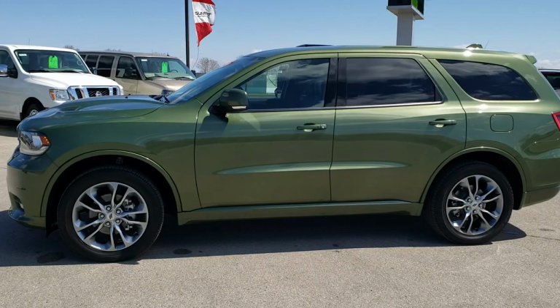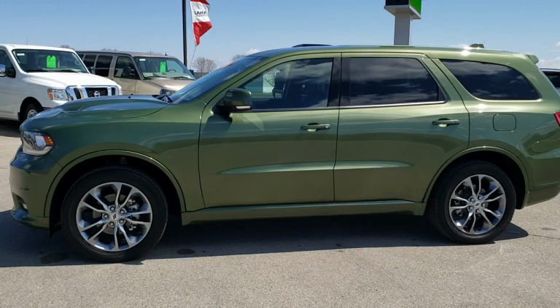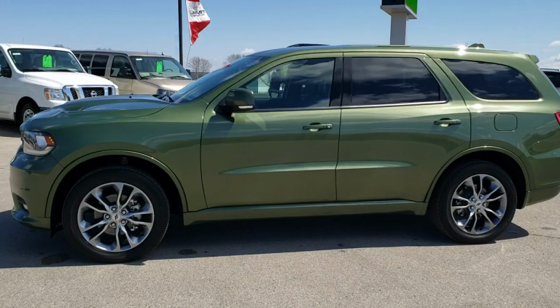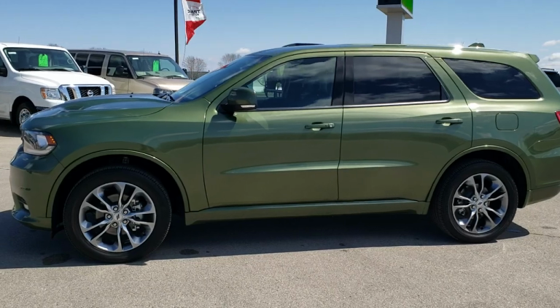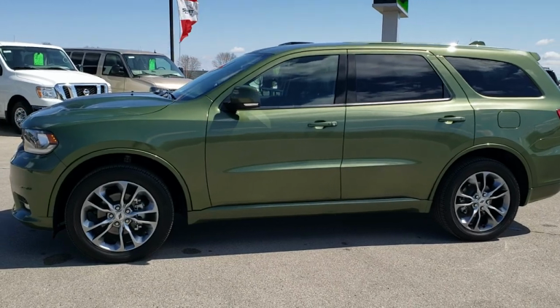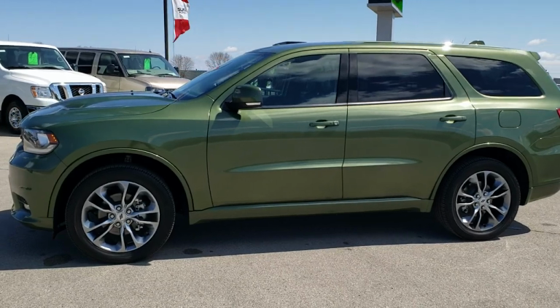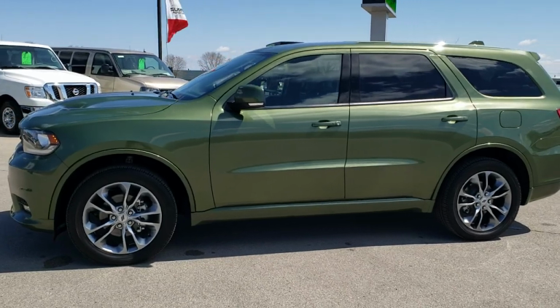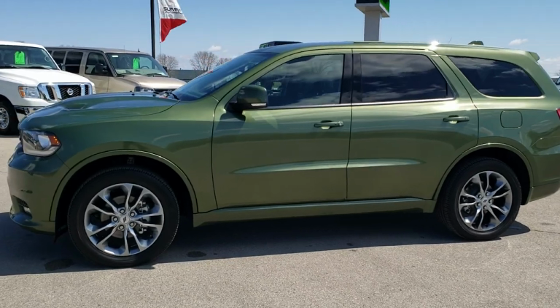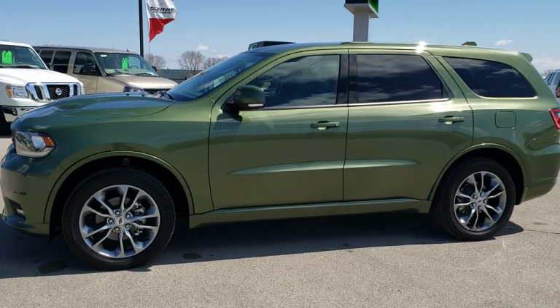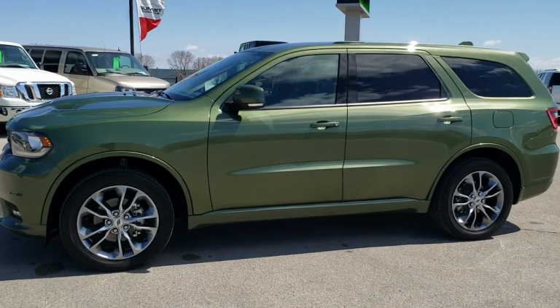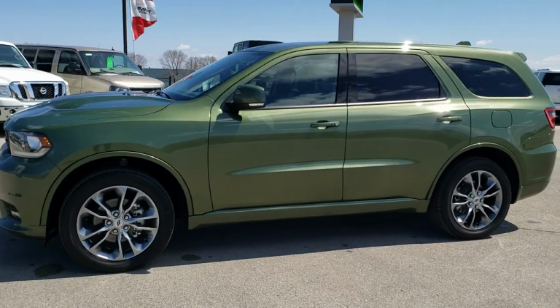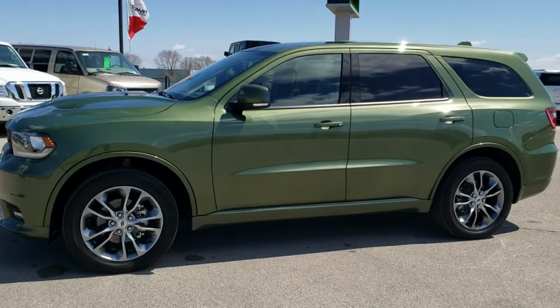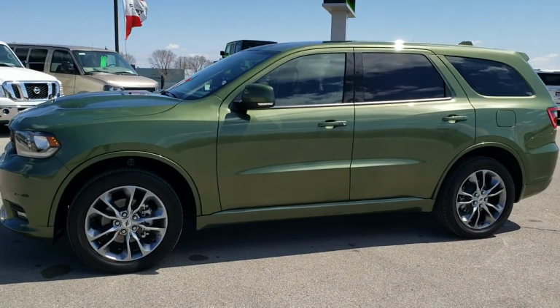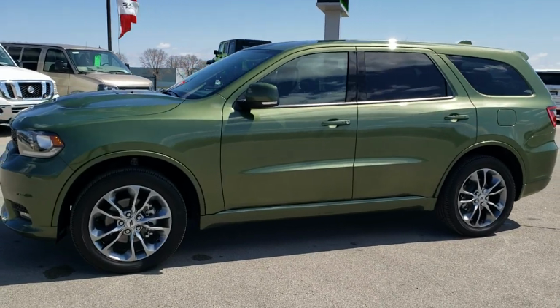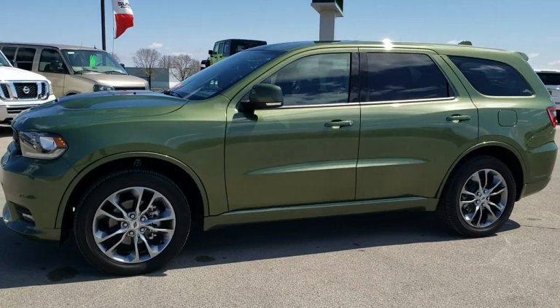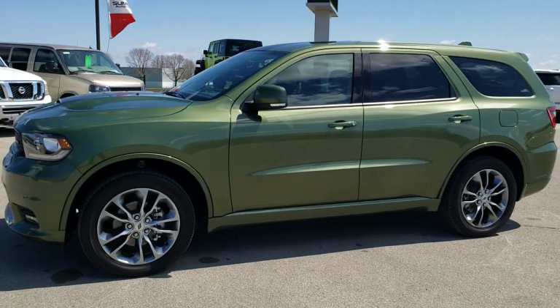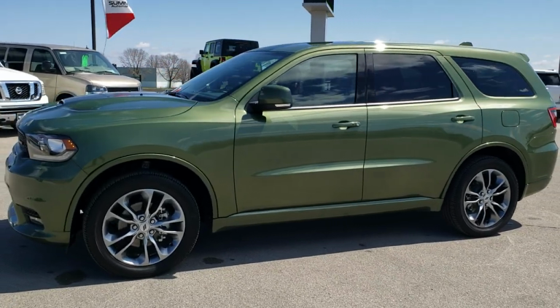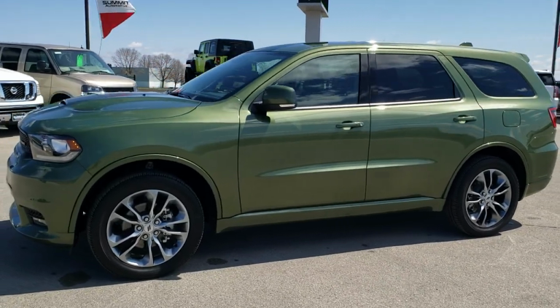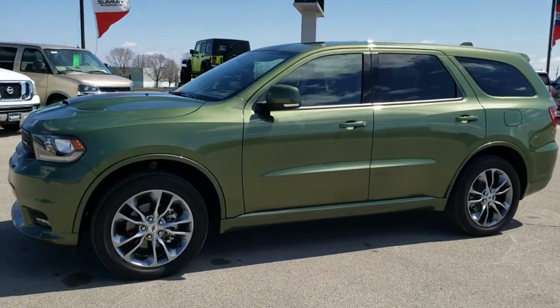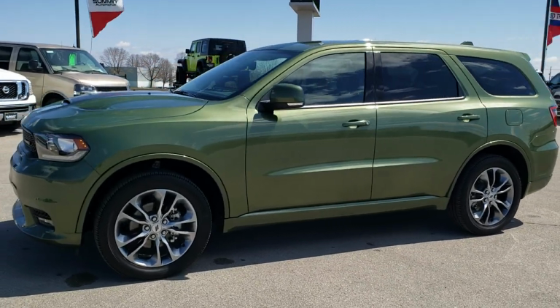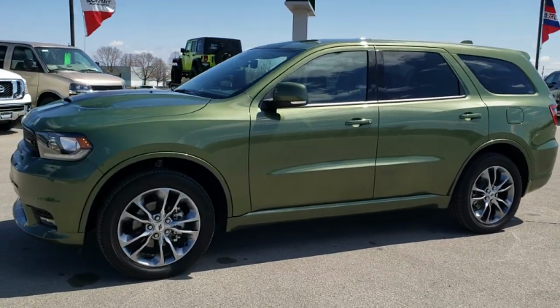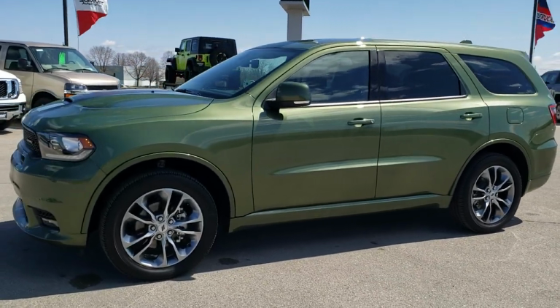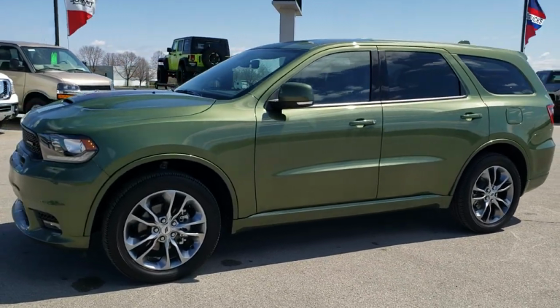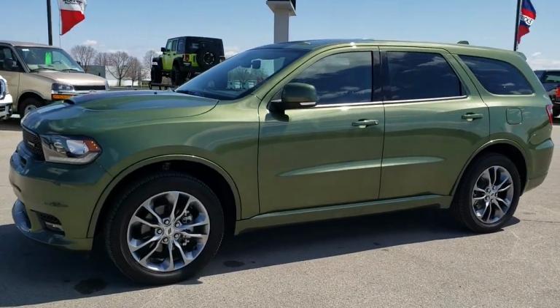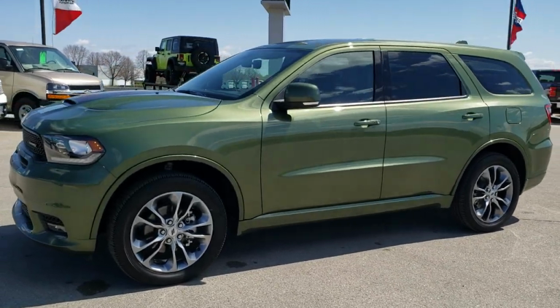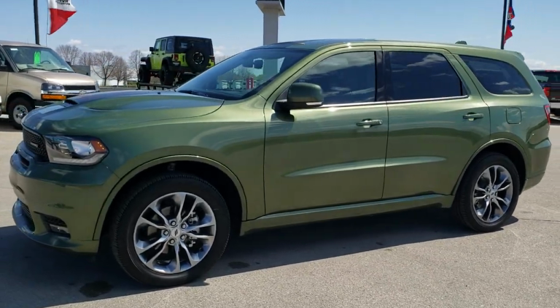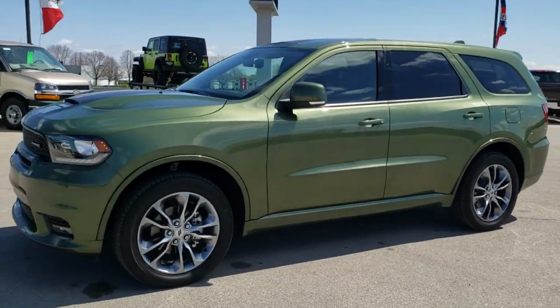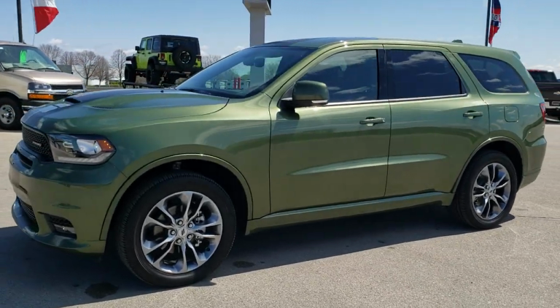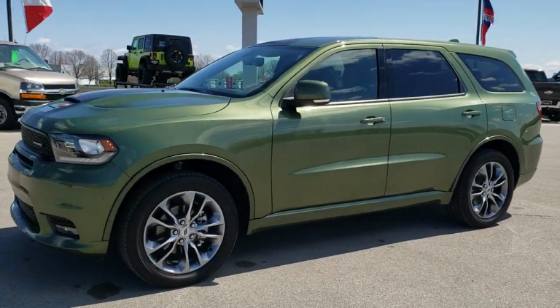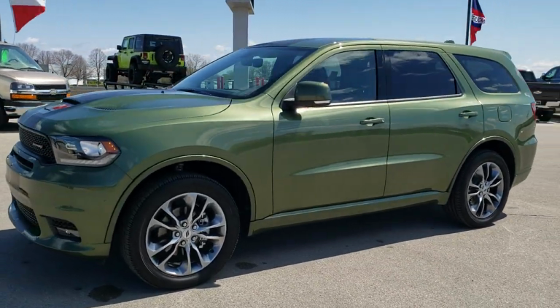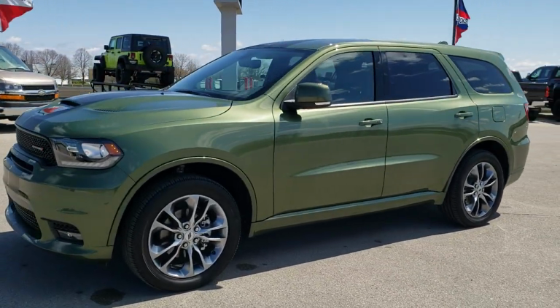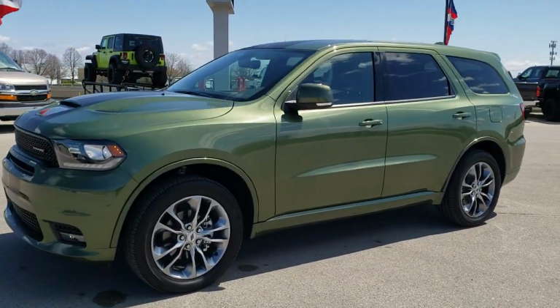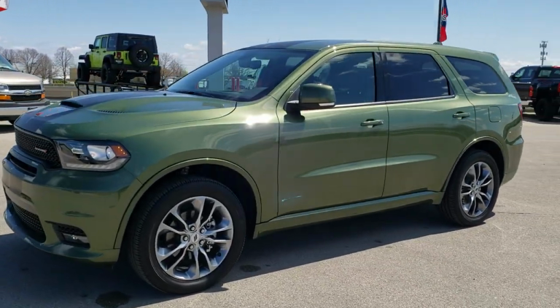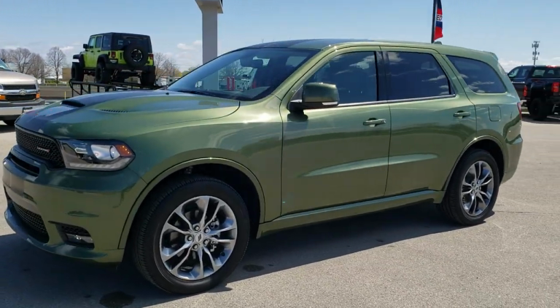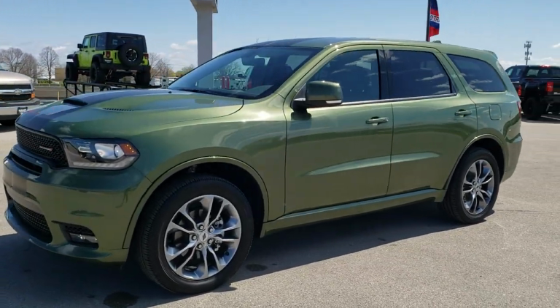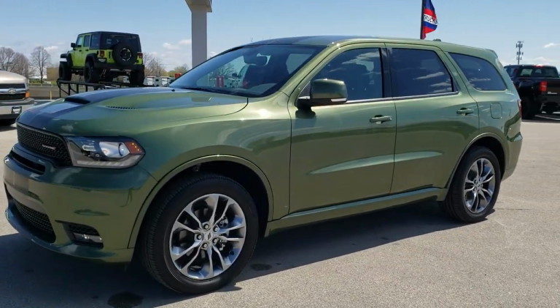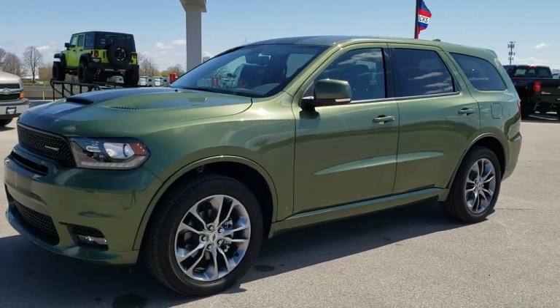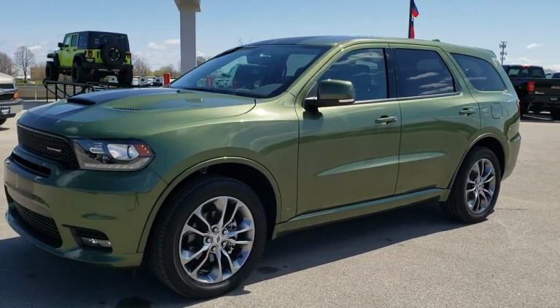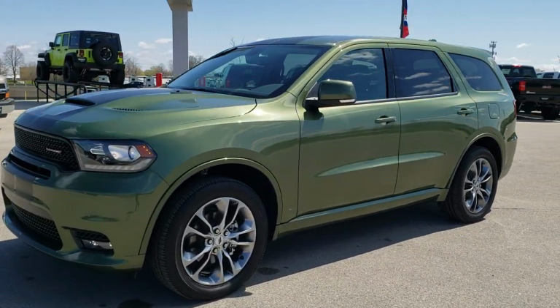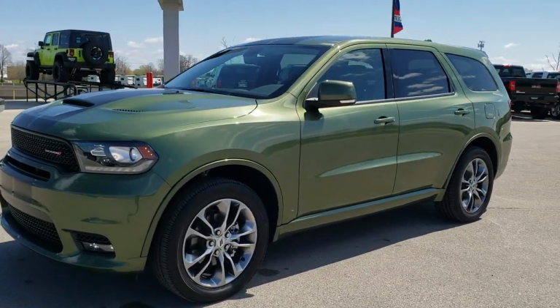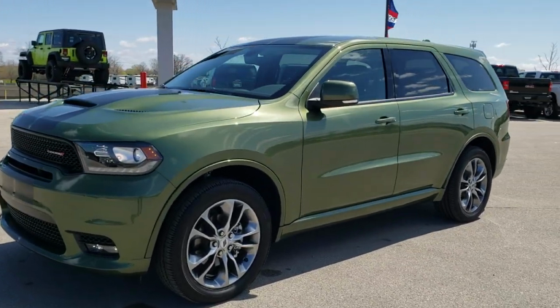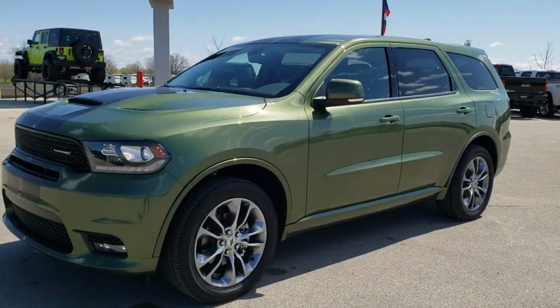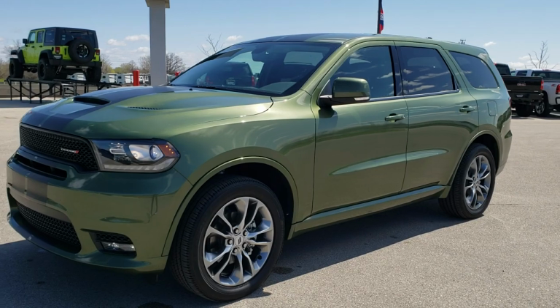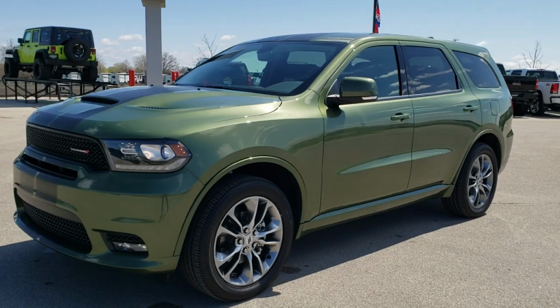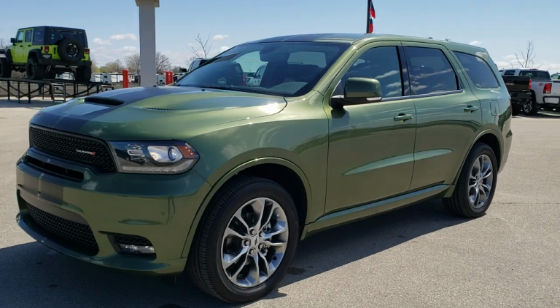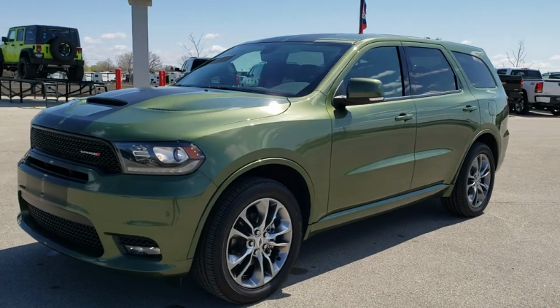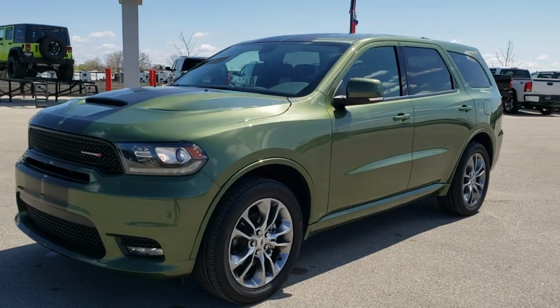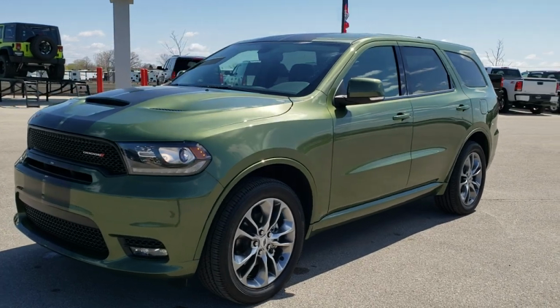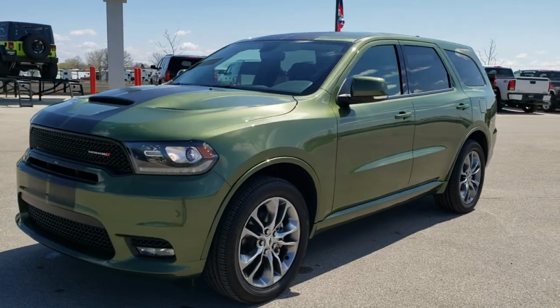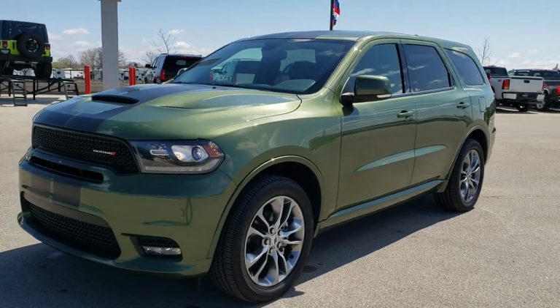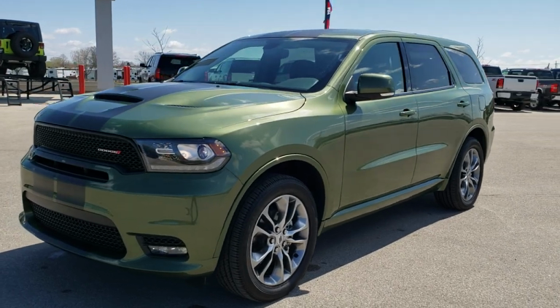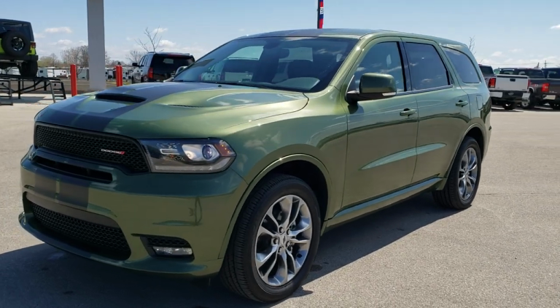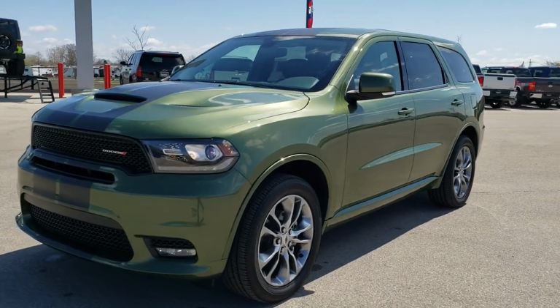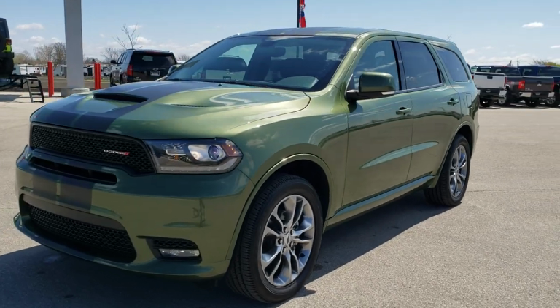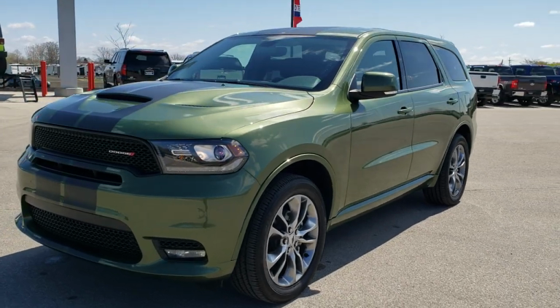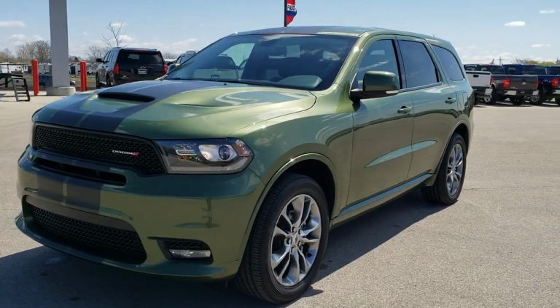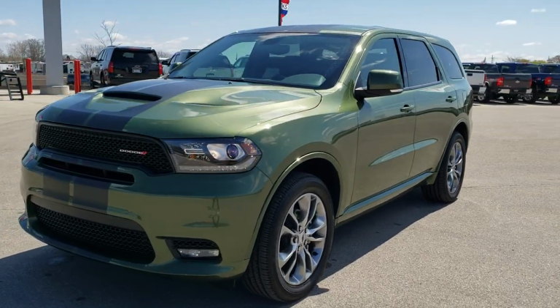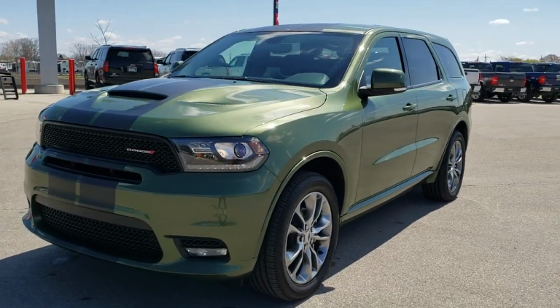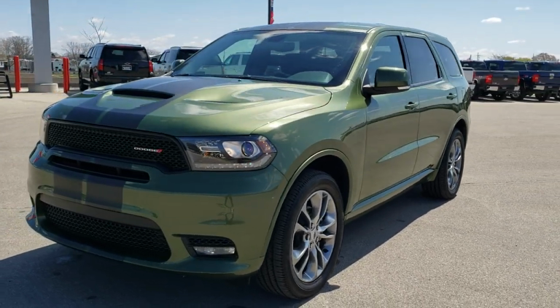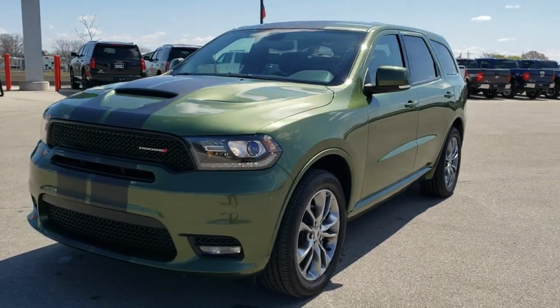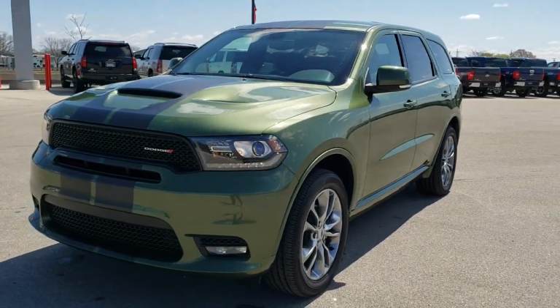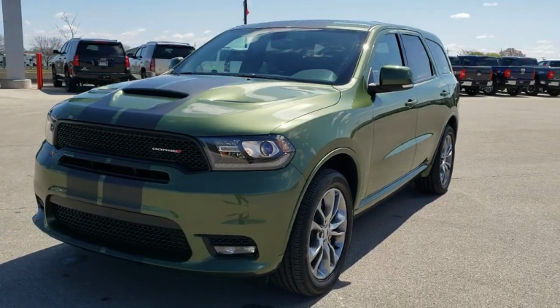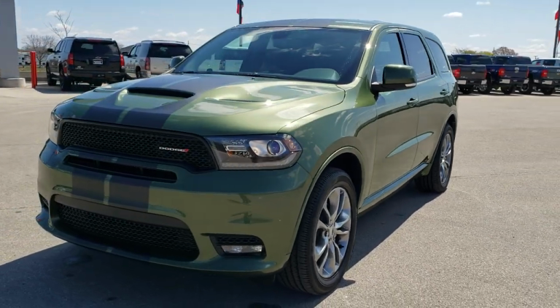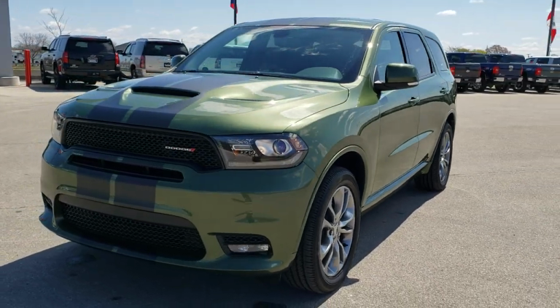This is Brett with Summit Automotive in Fond du Lac, Wisconsin, your new and used Dodge and Dodge Durango Headquarters.